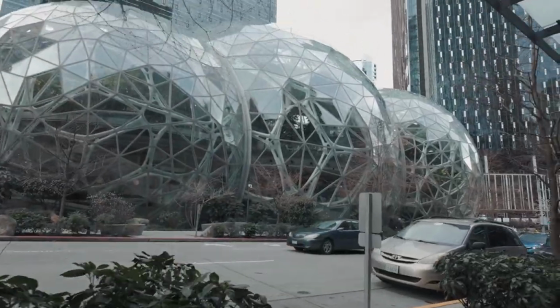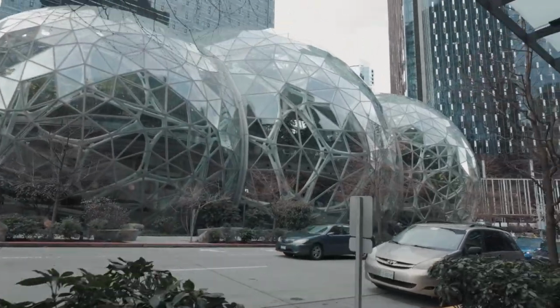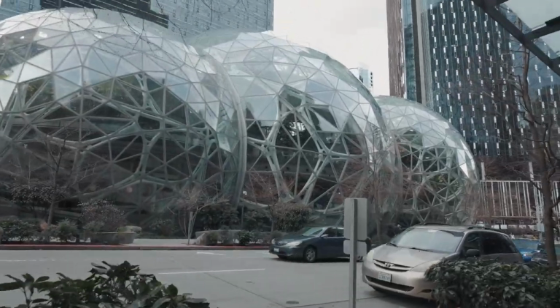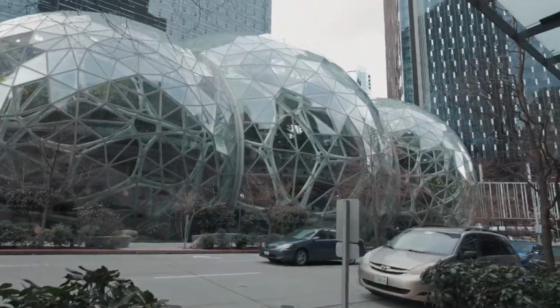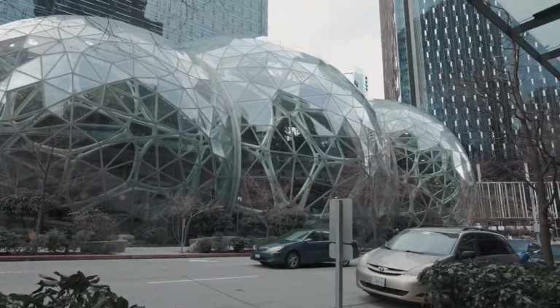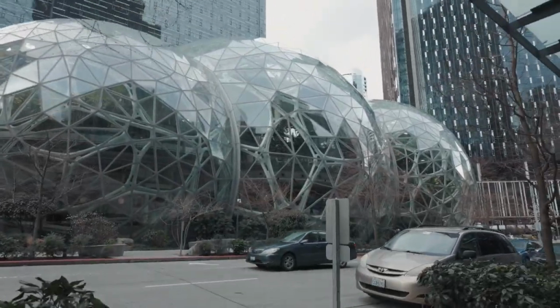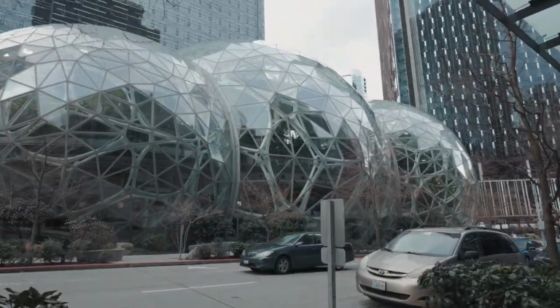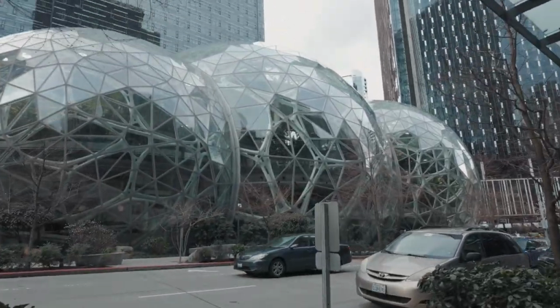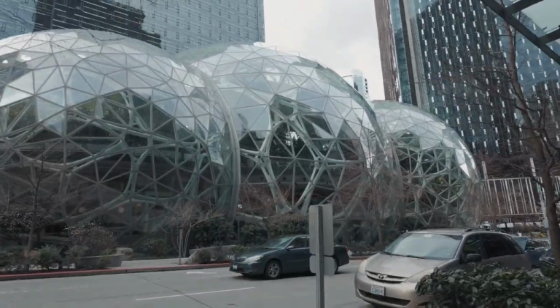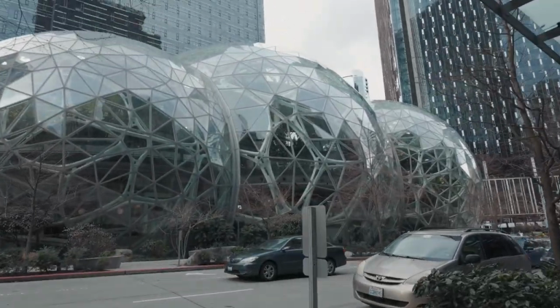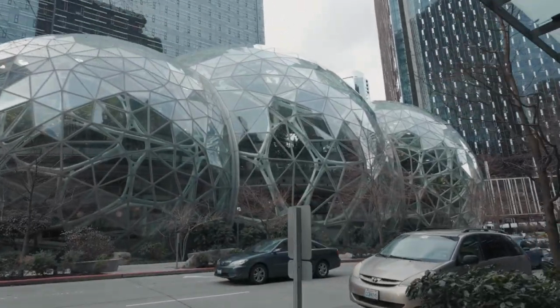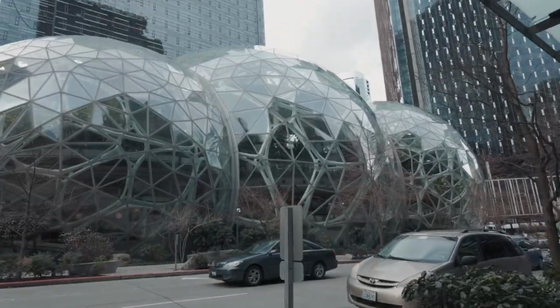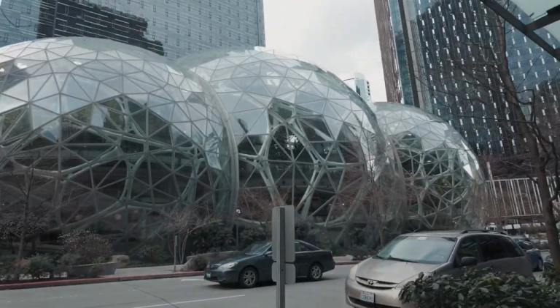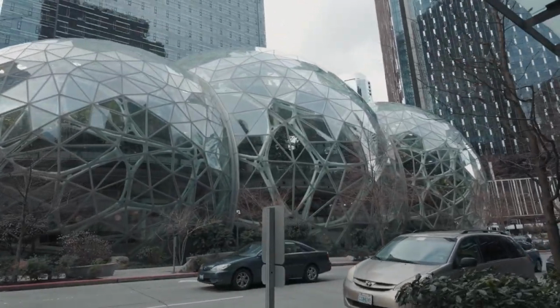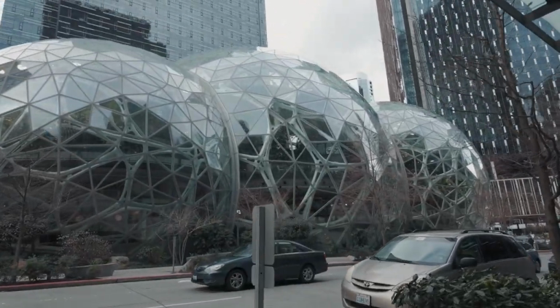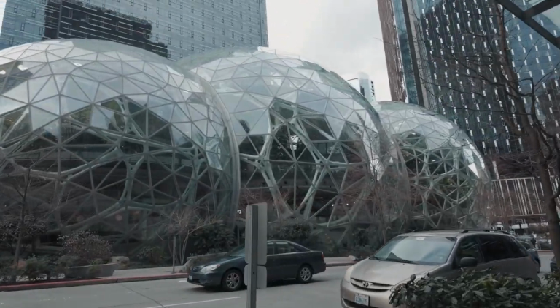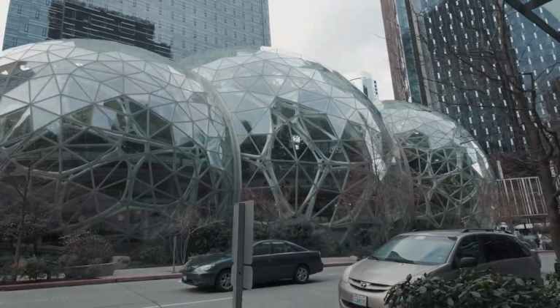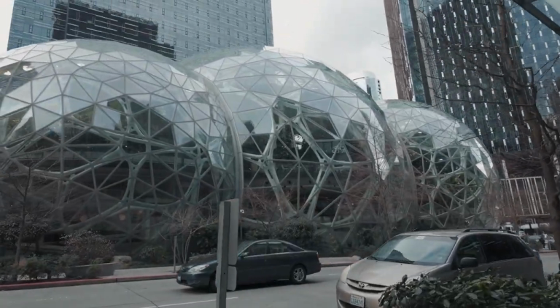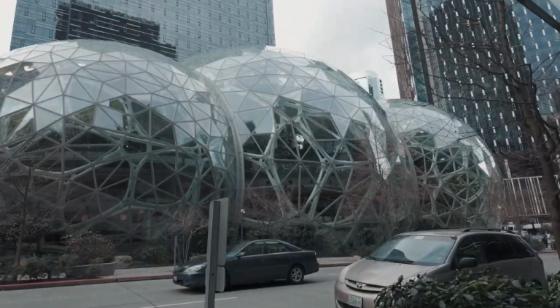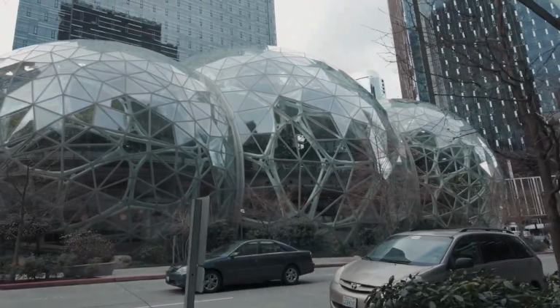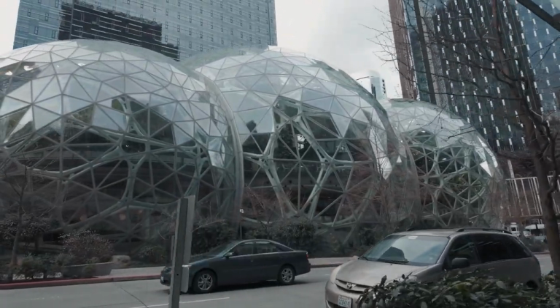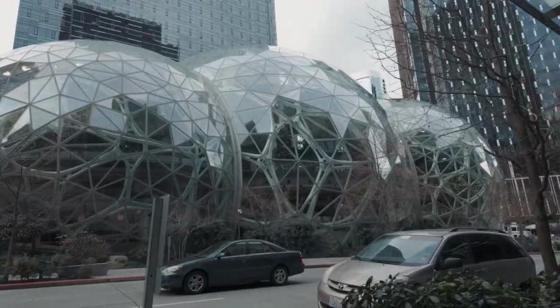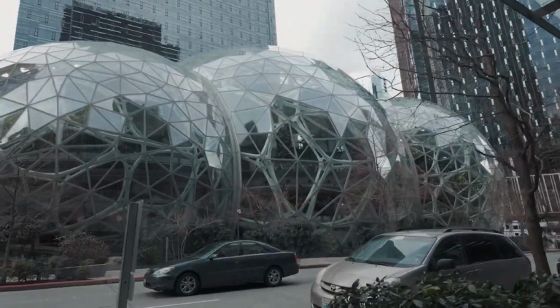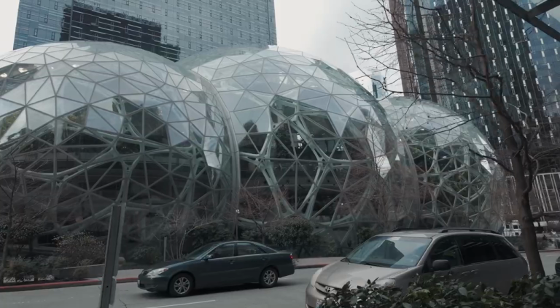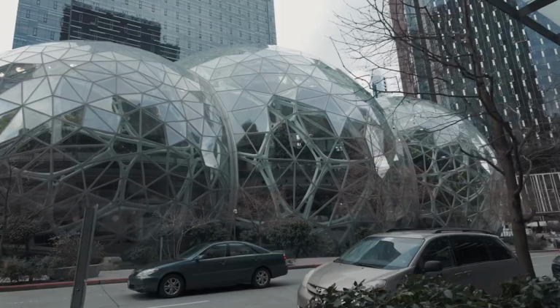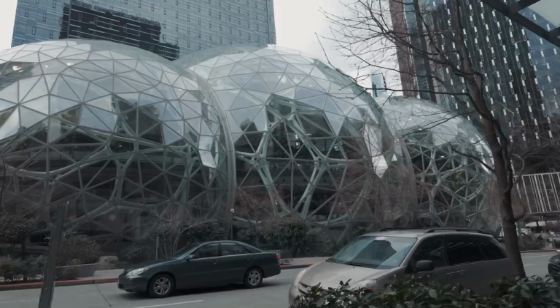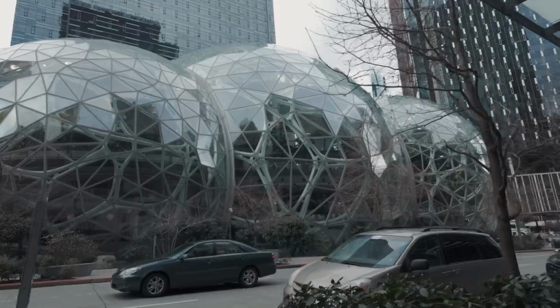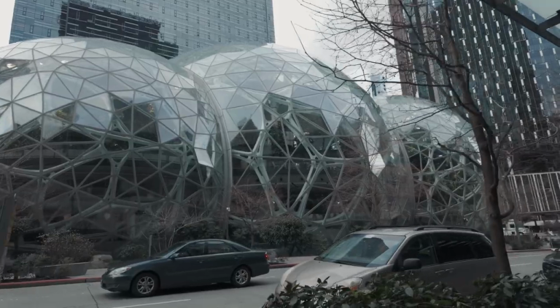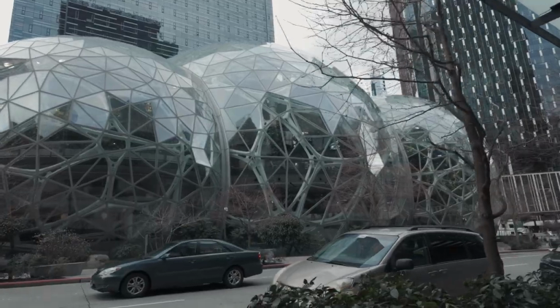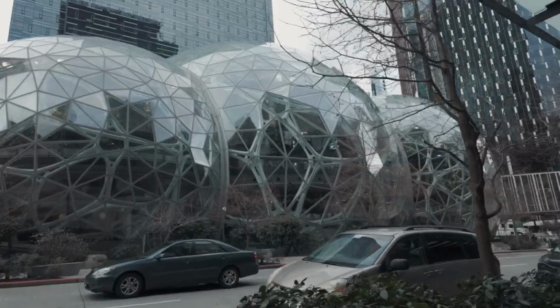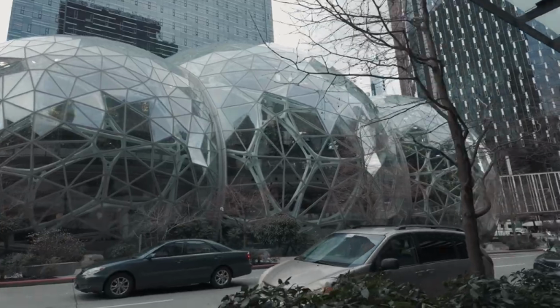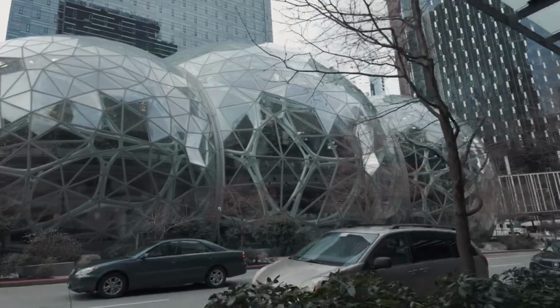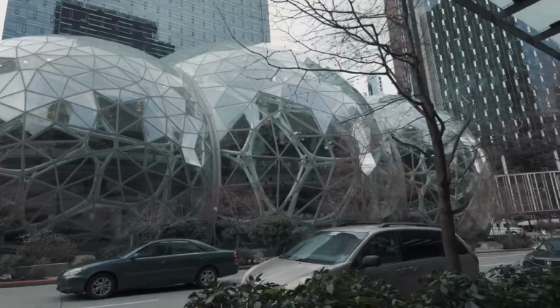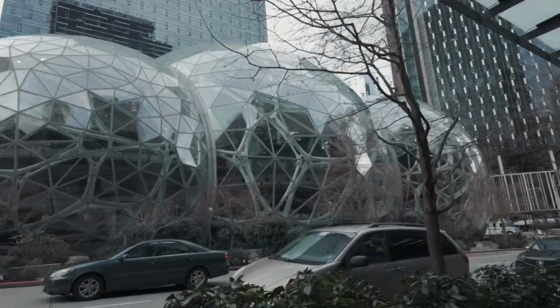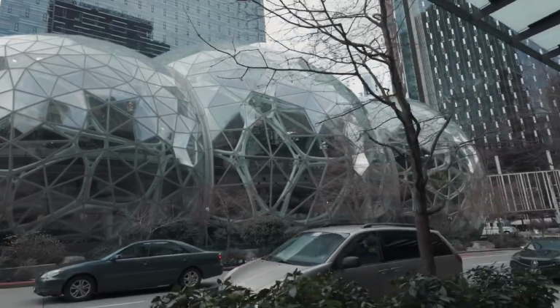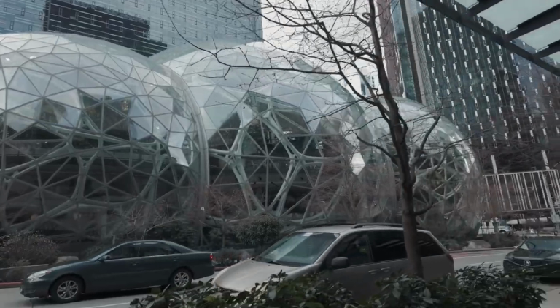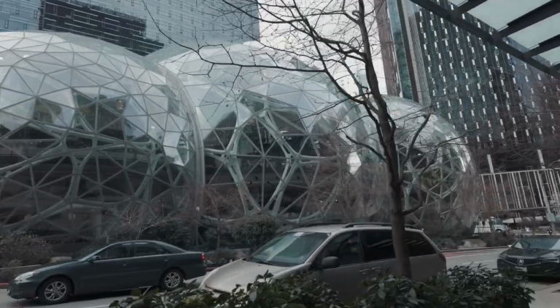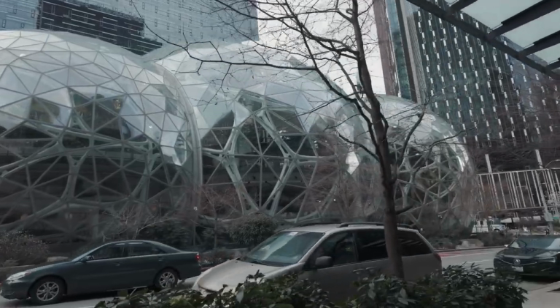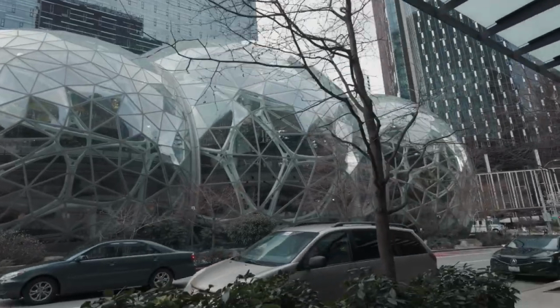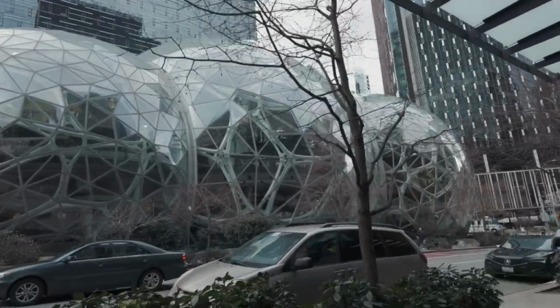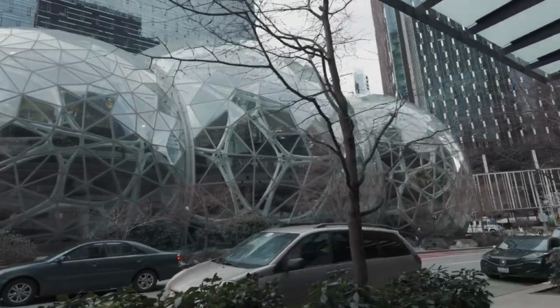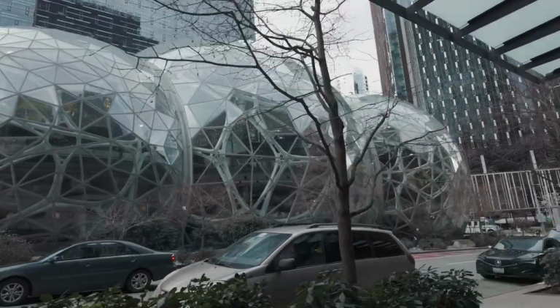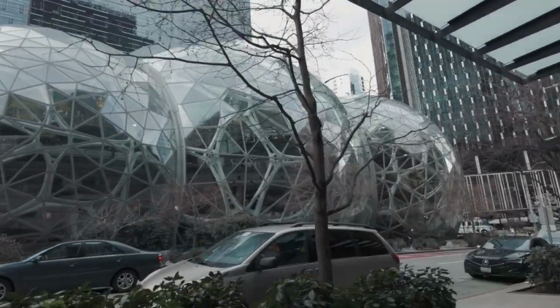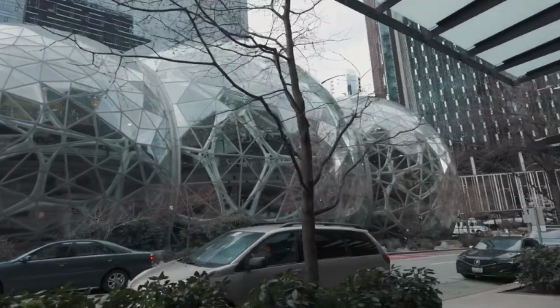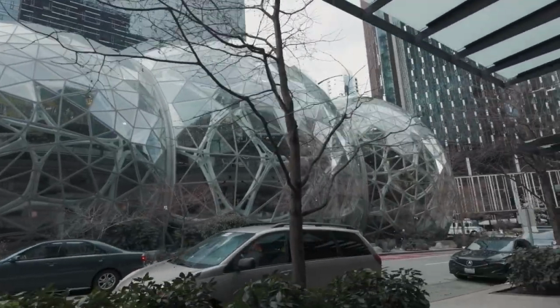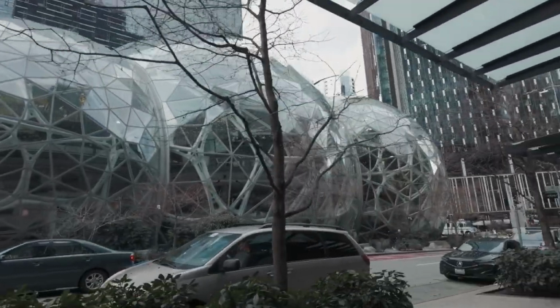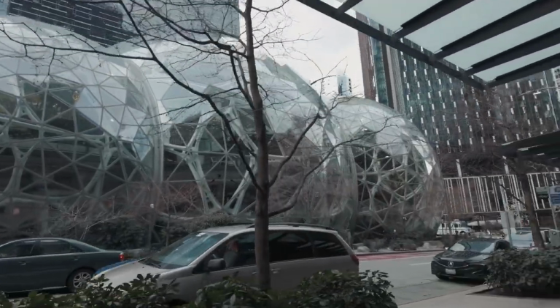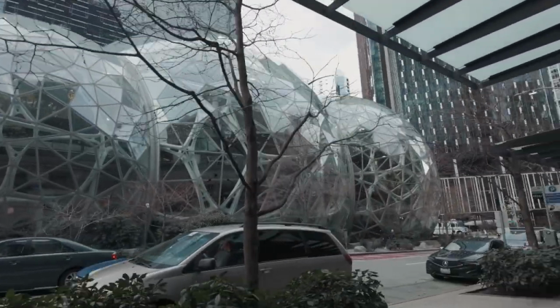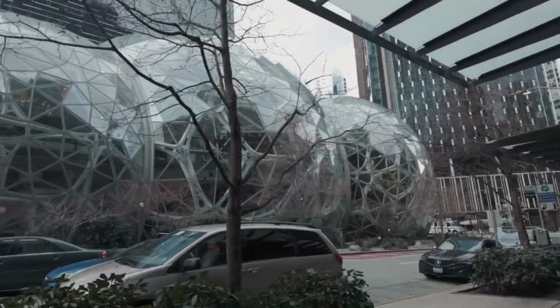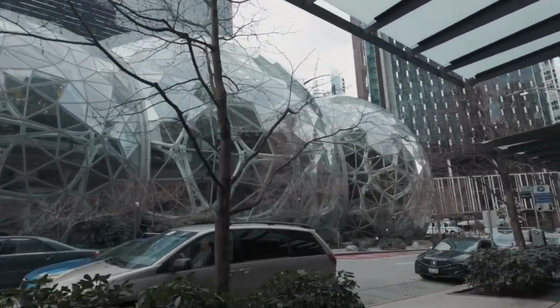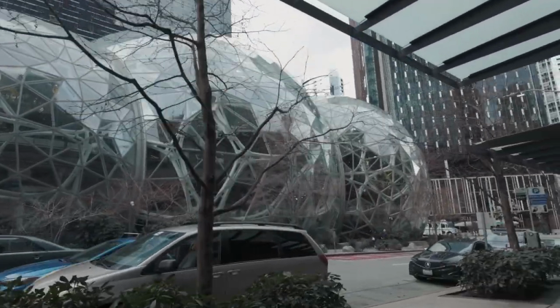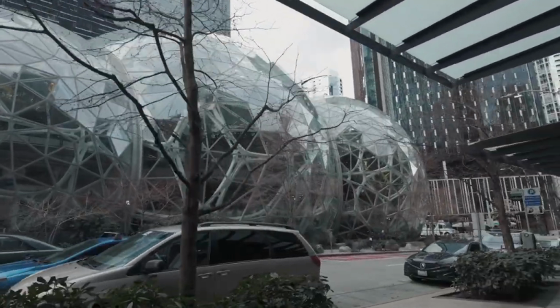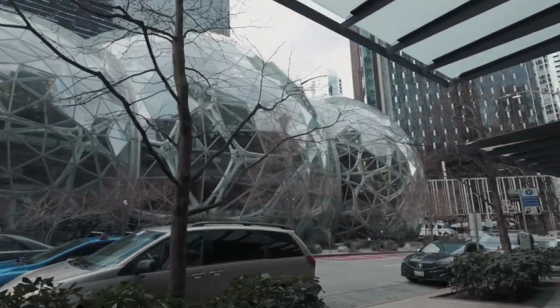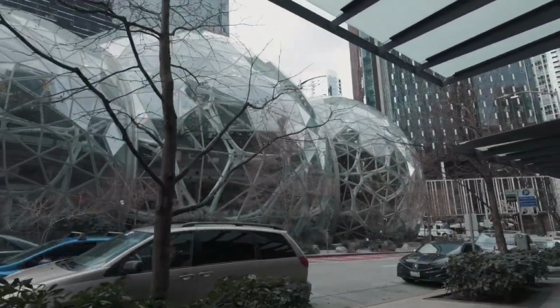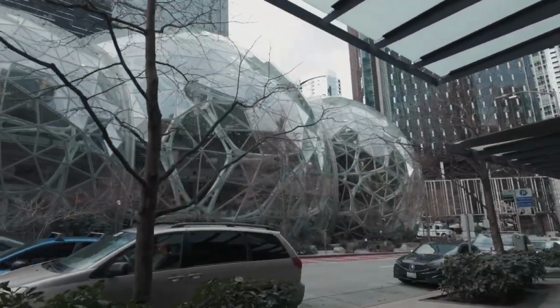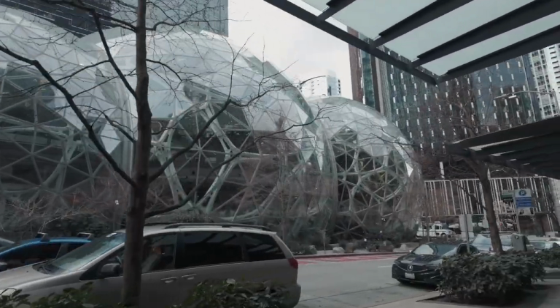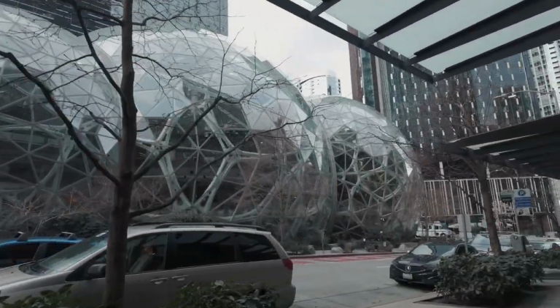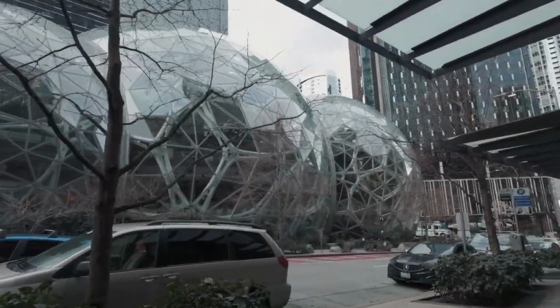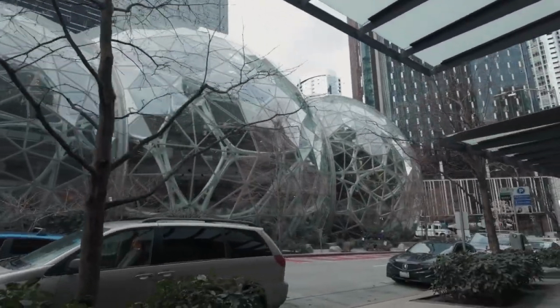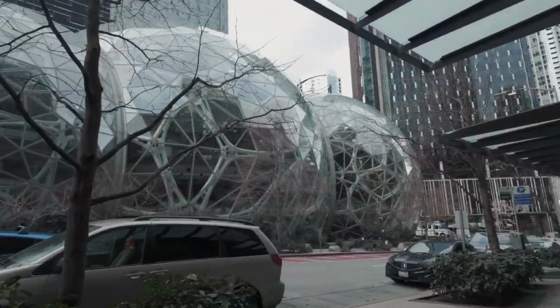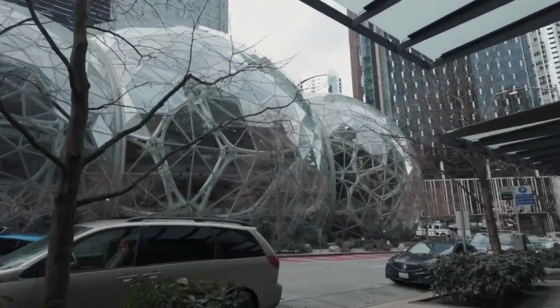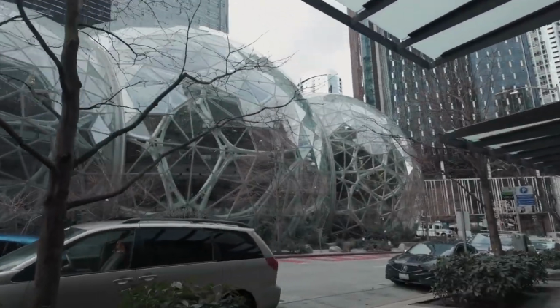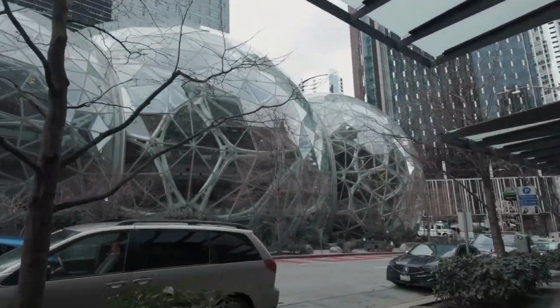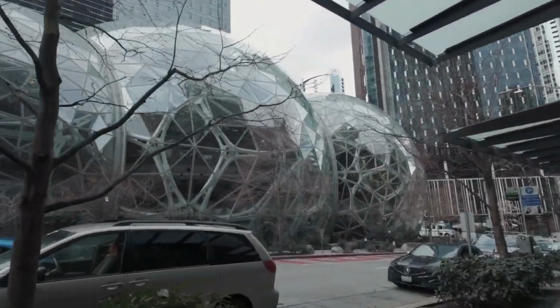I believe you can go in here every first Thursday, or maybe the last Thursday of the month?